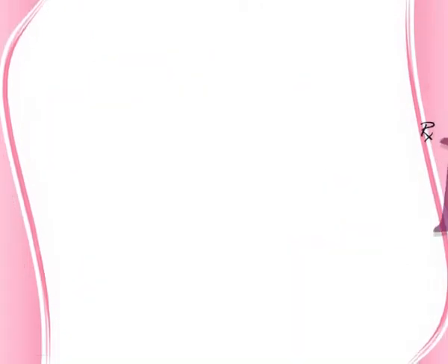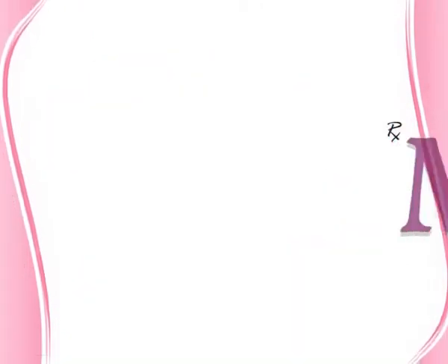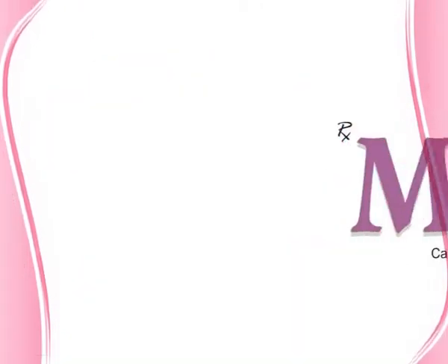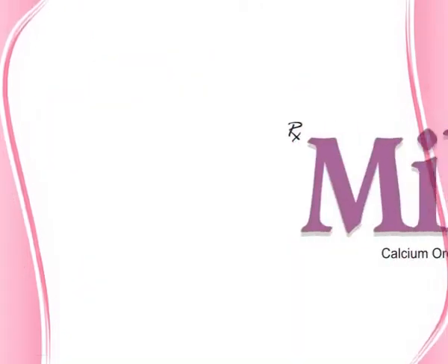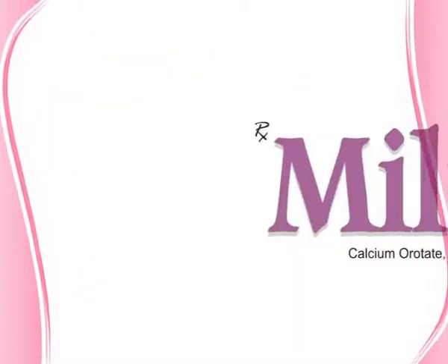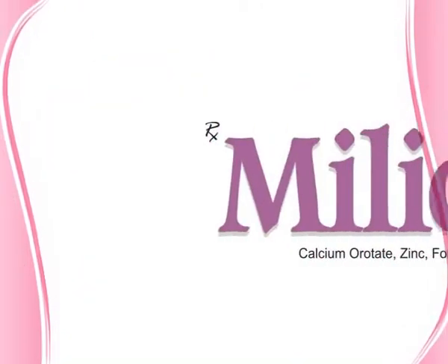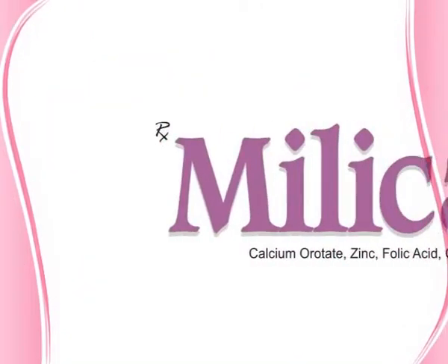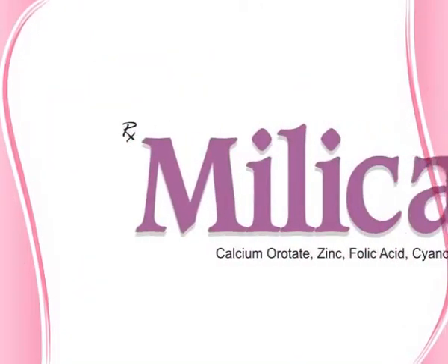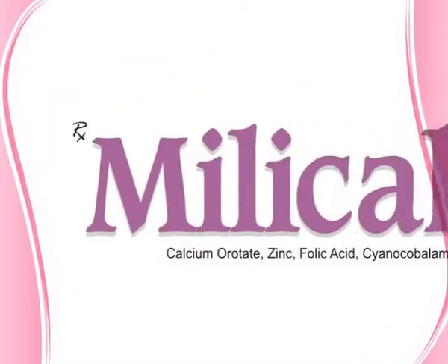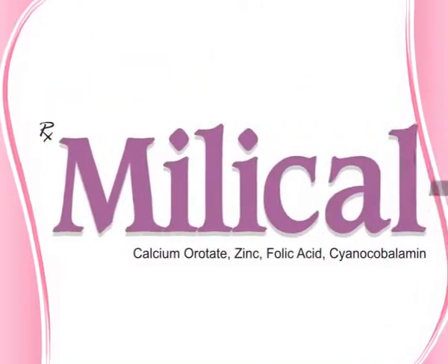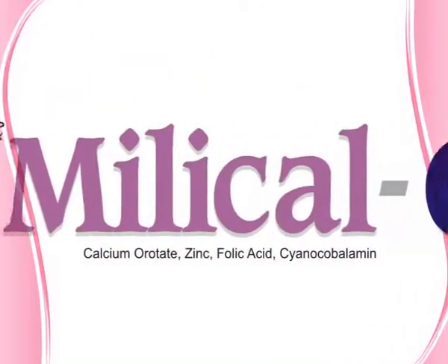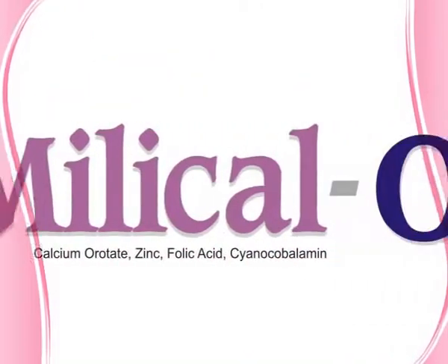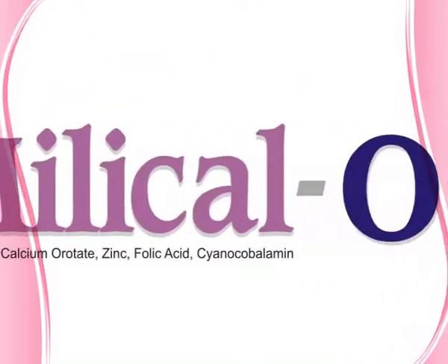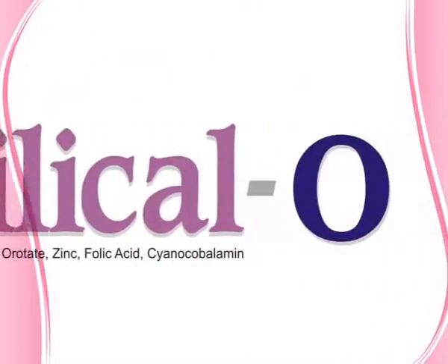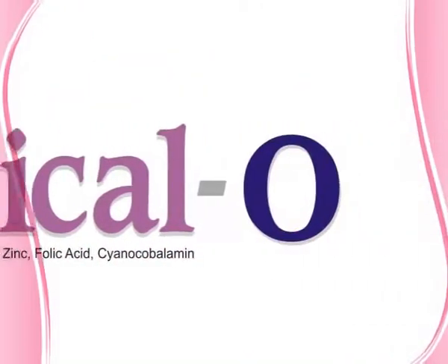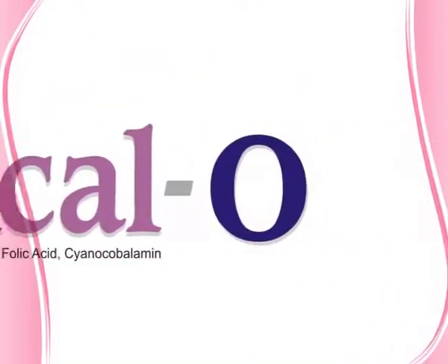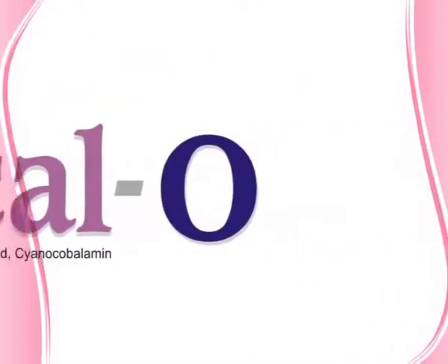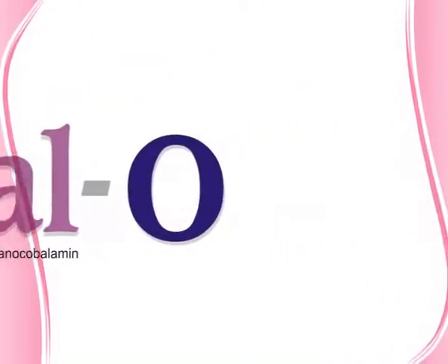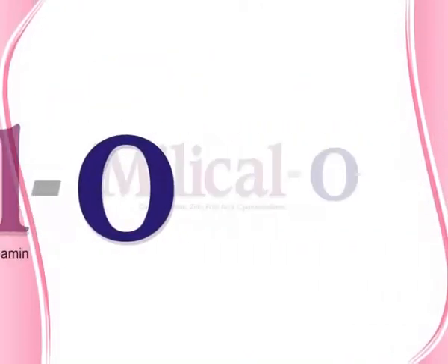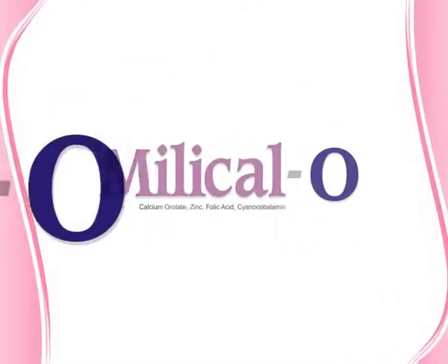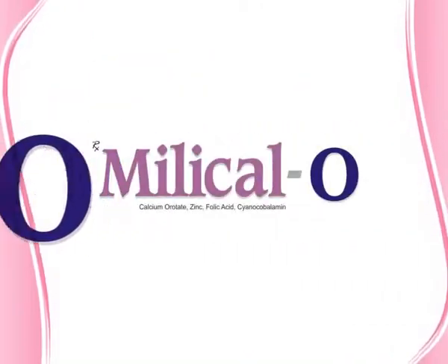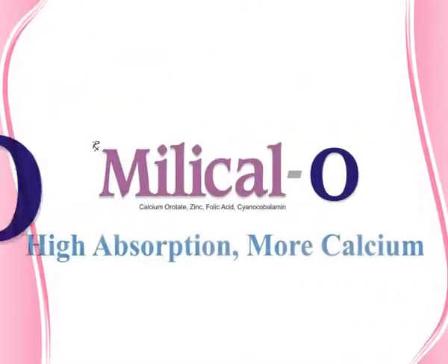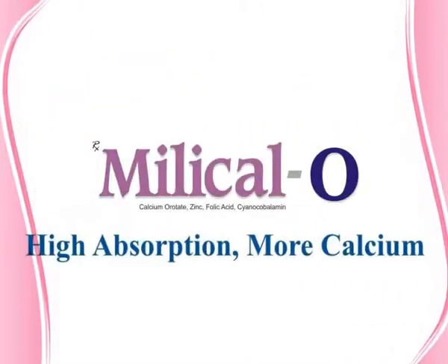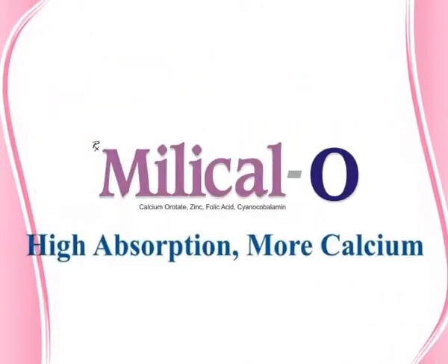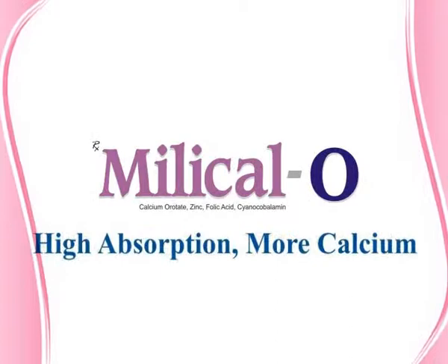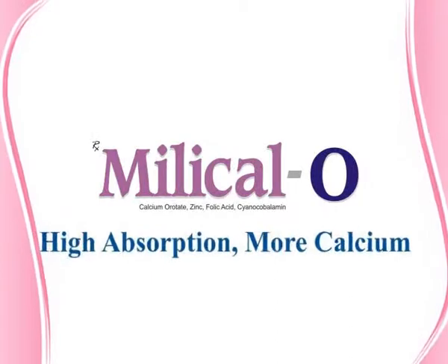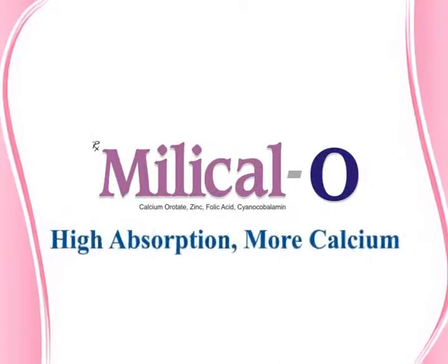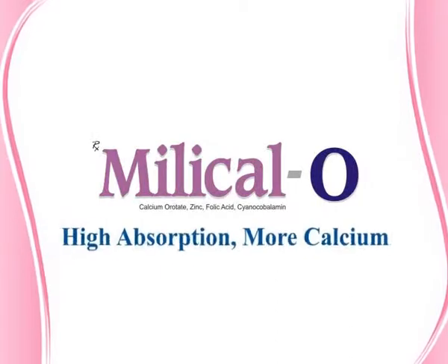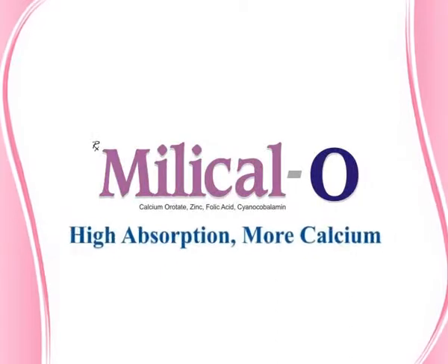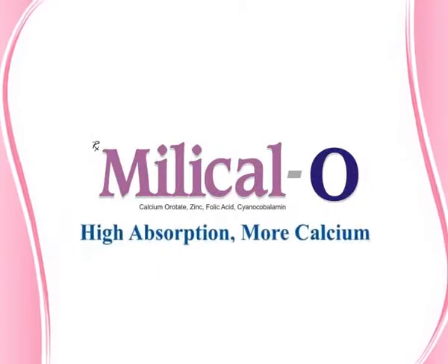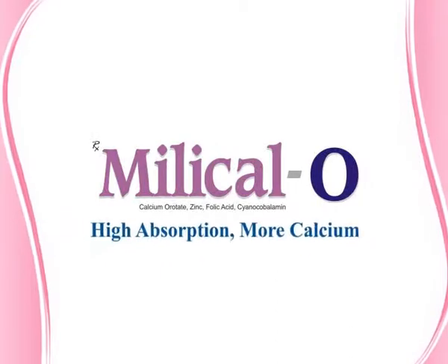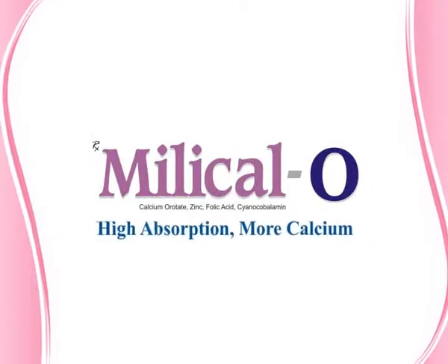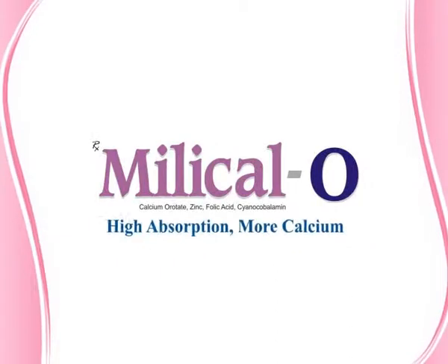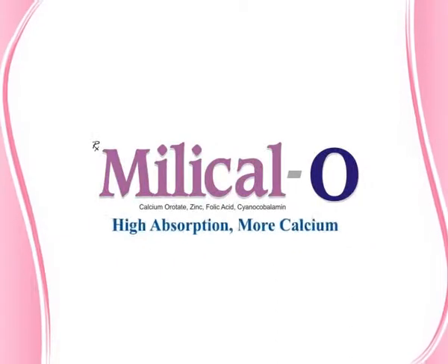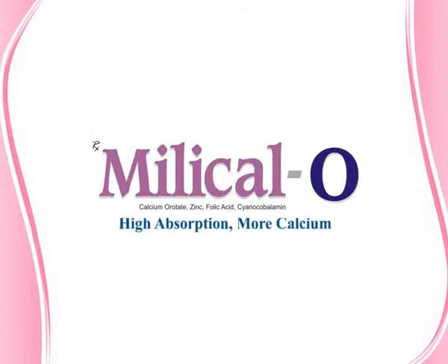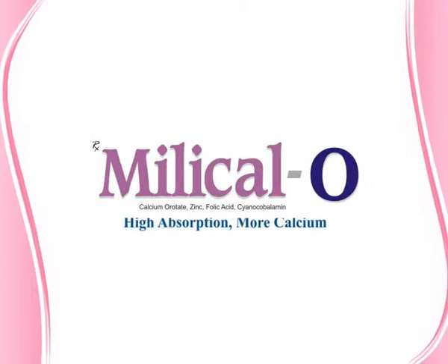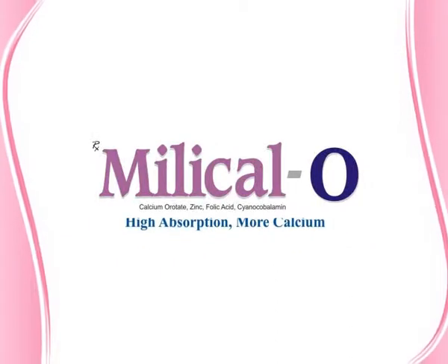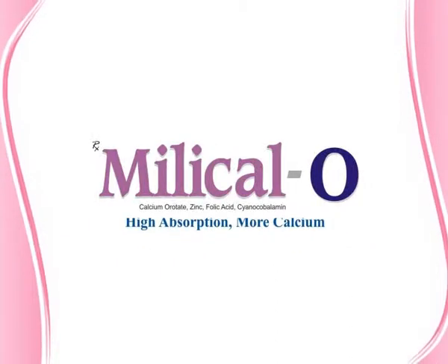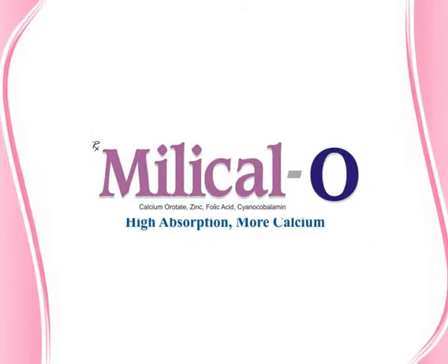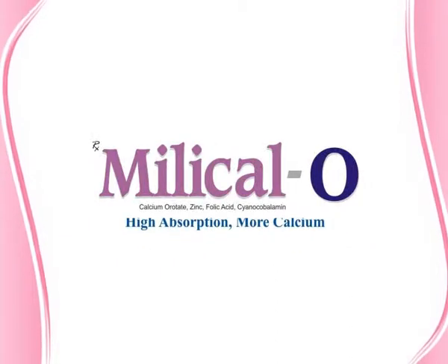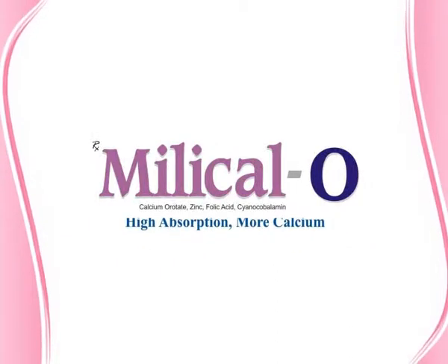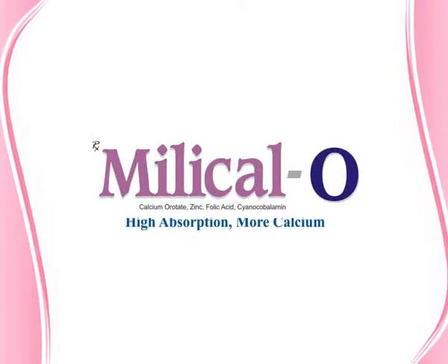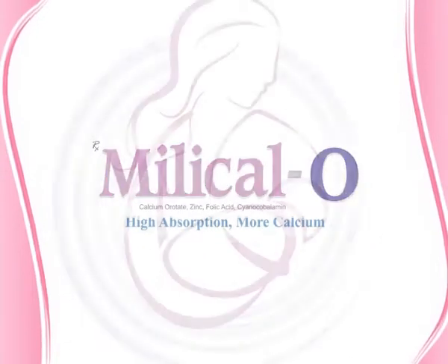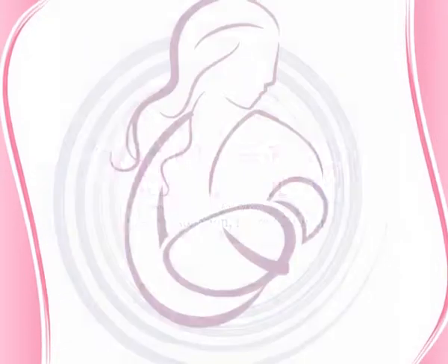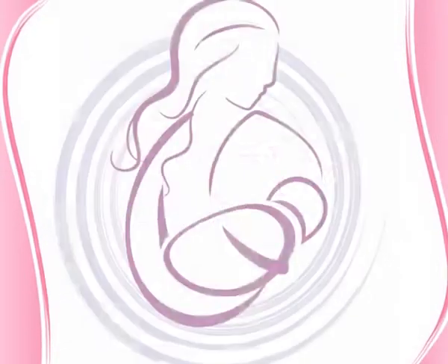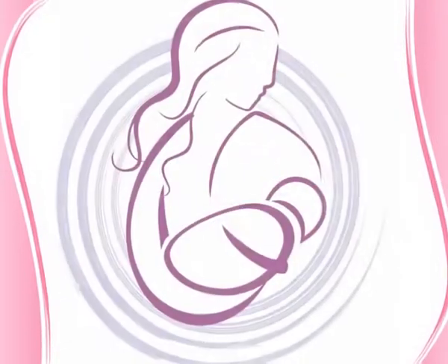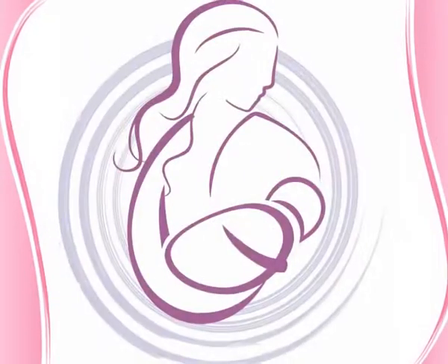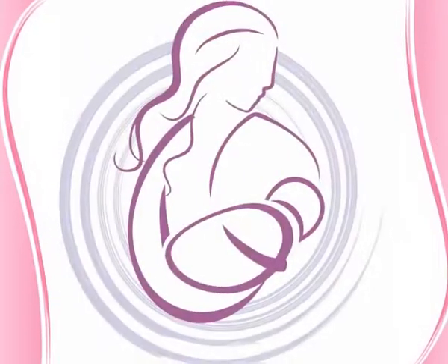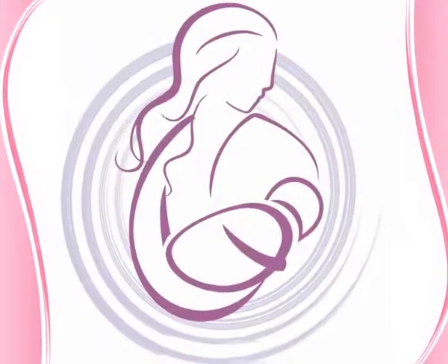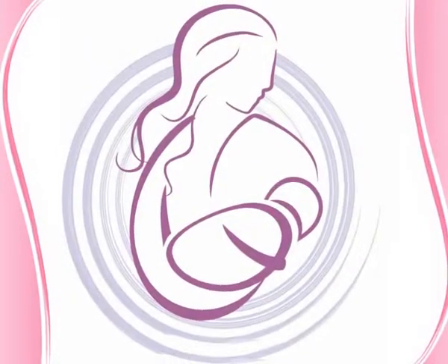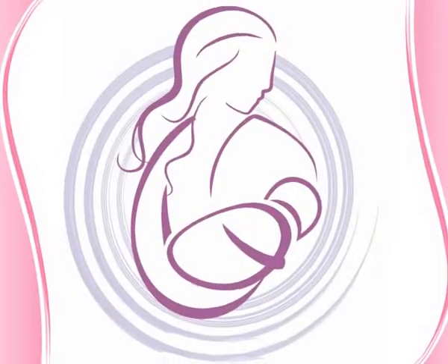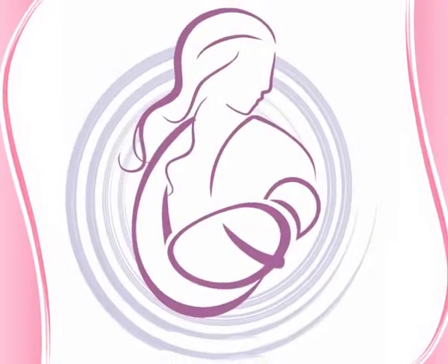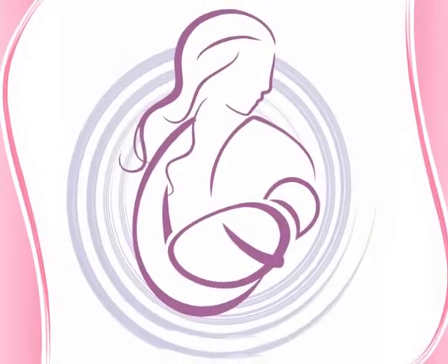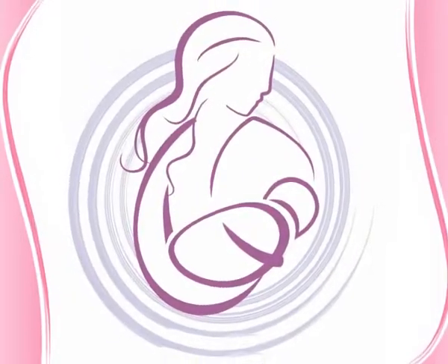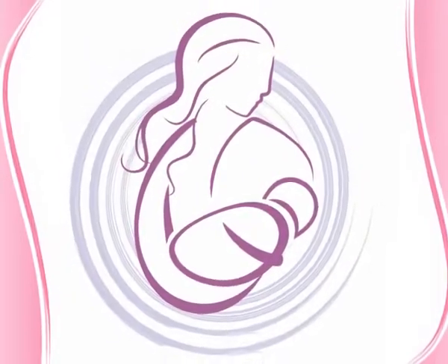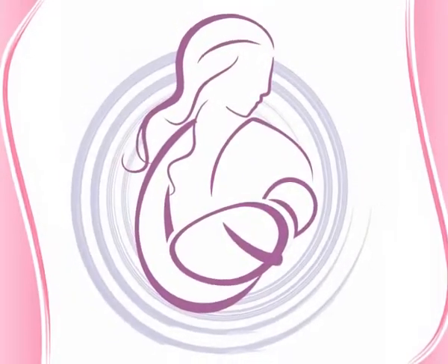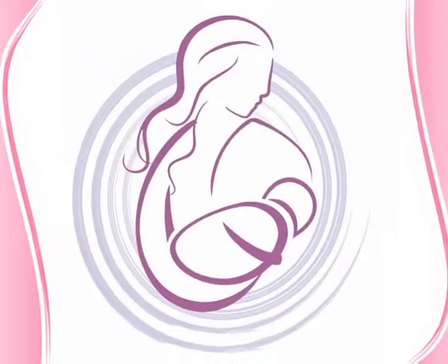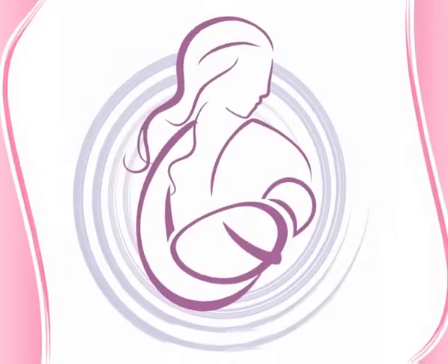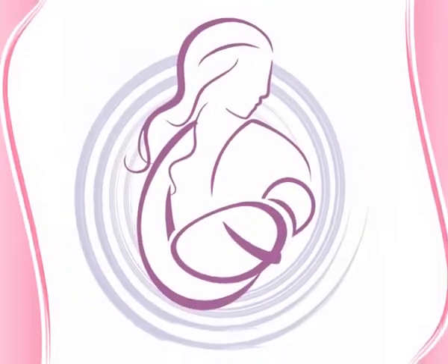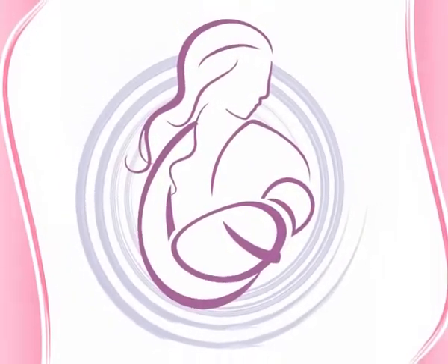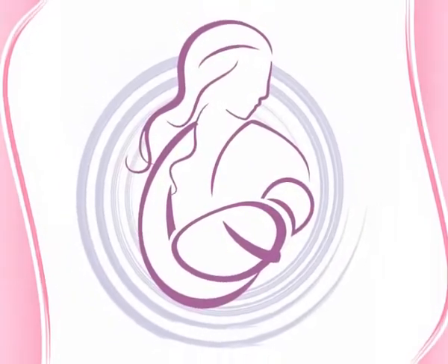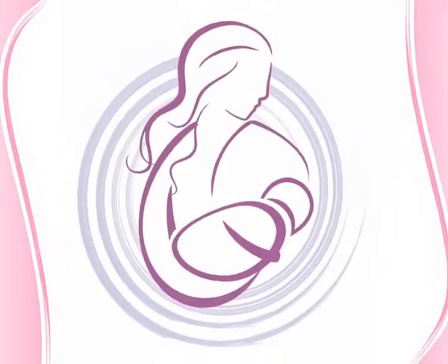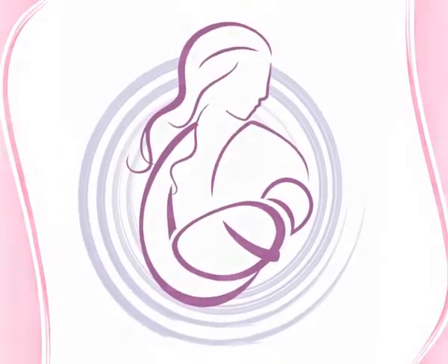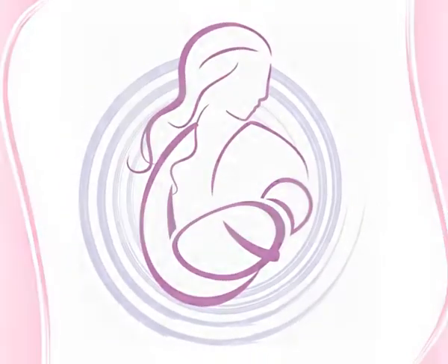Millical O offers the benefit of high absorption and more calcium for pregnant and lactating mothers.